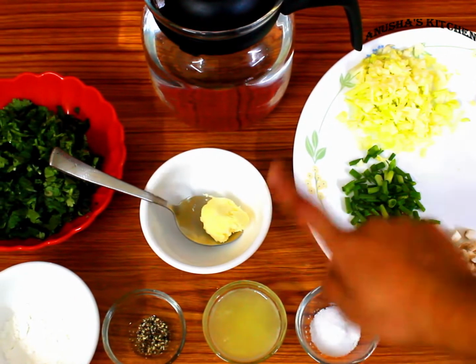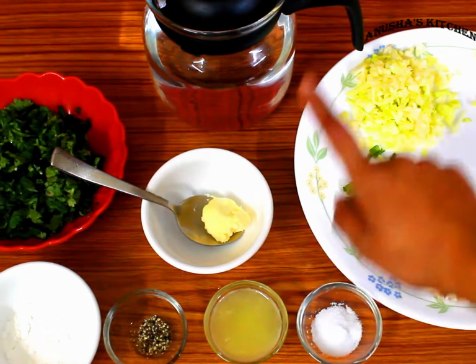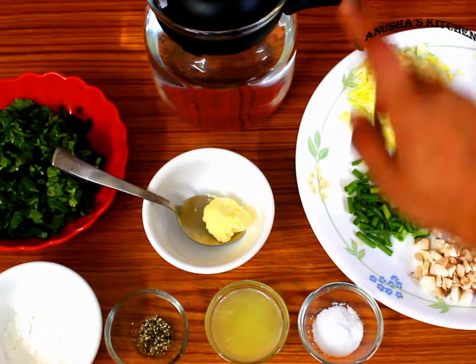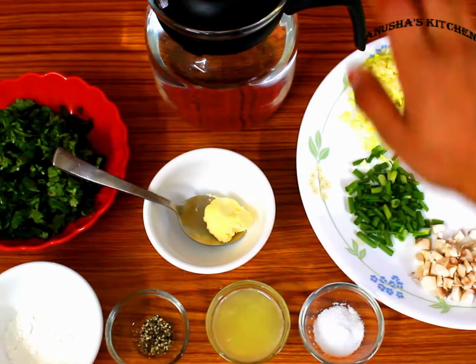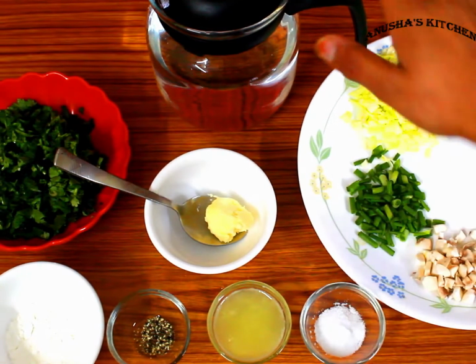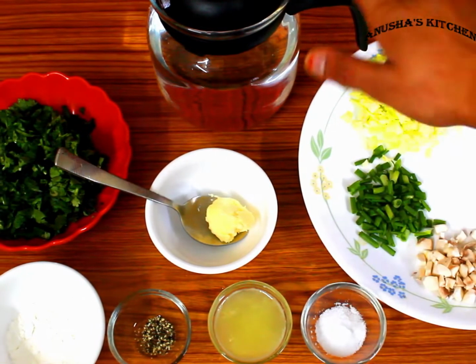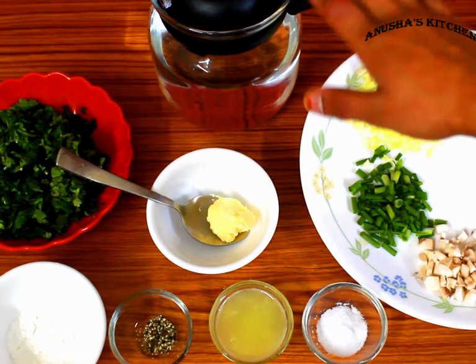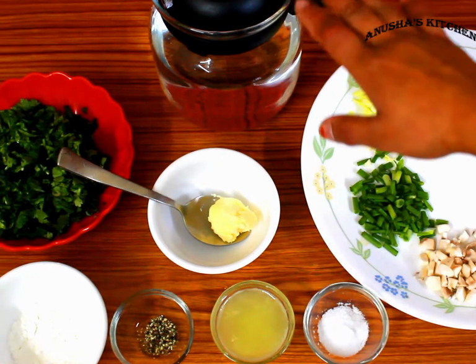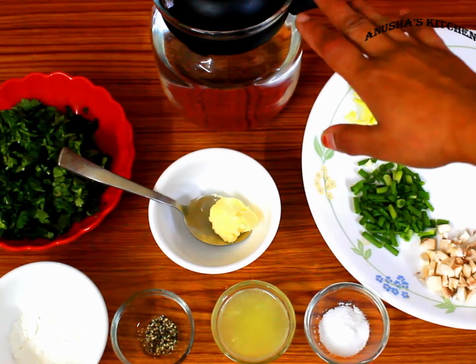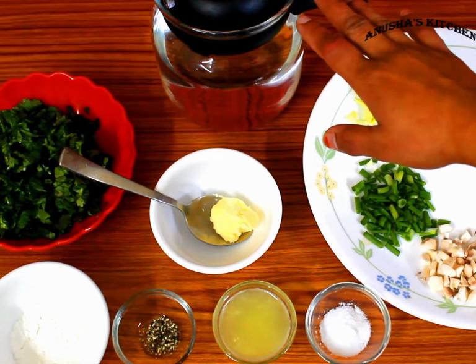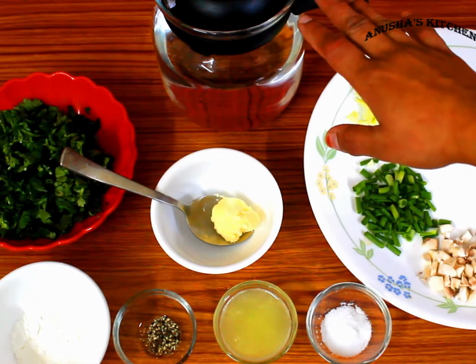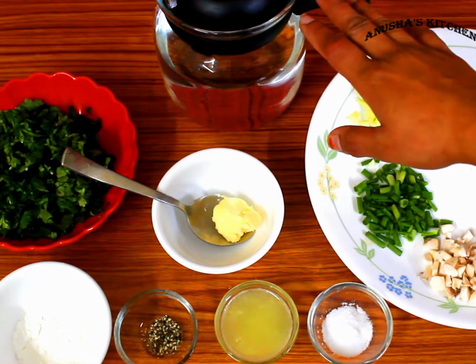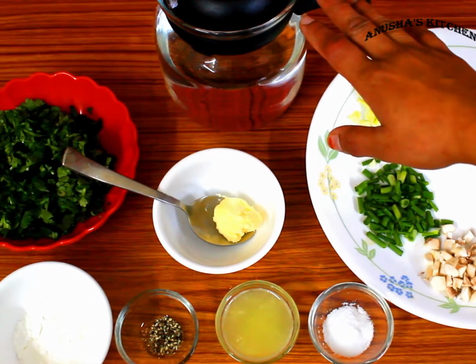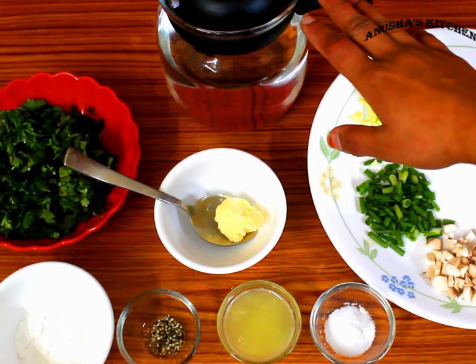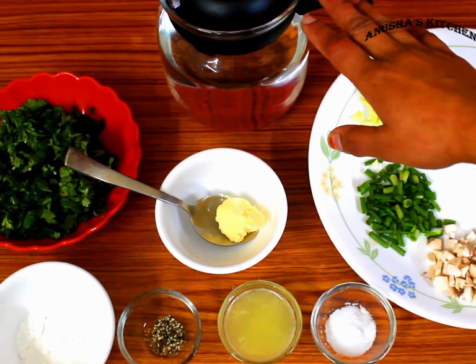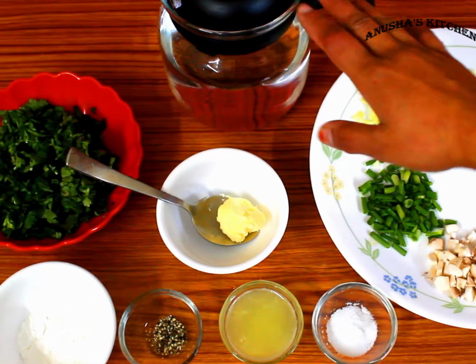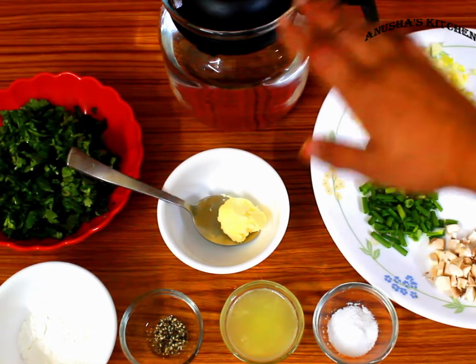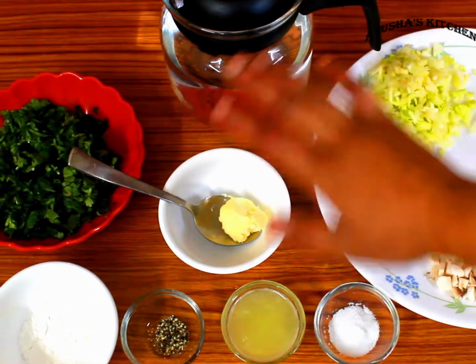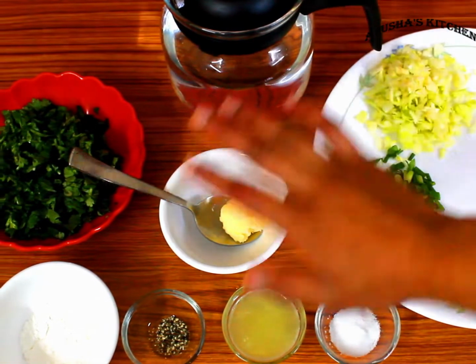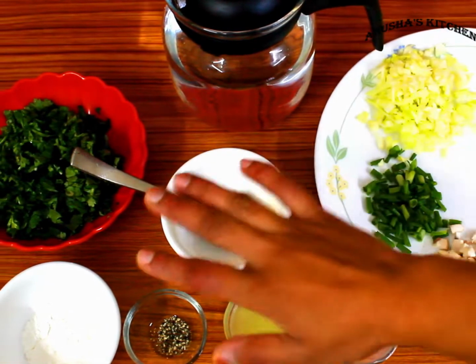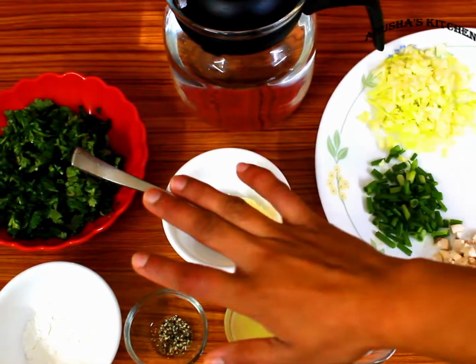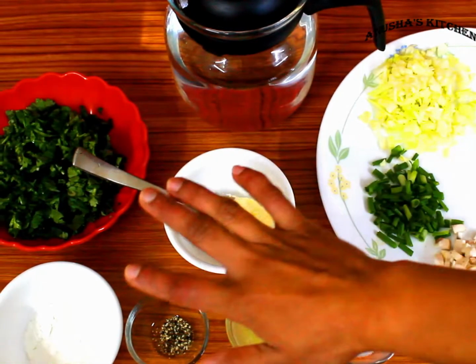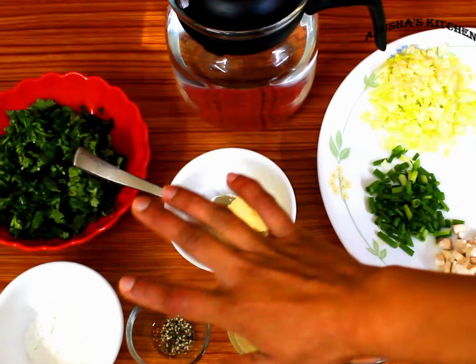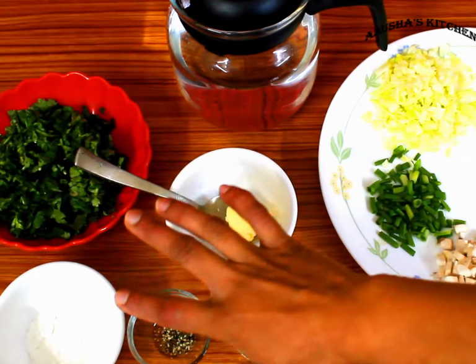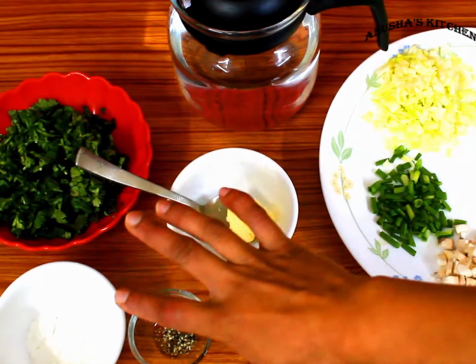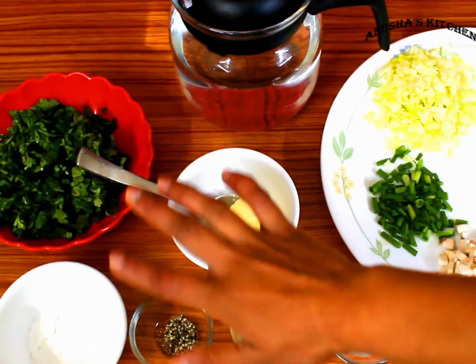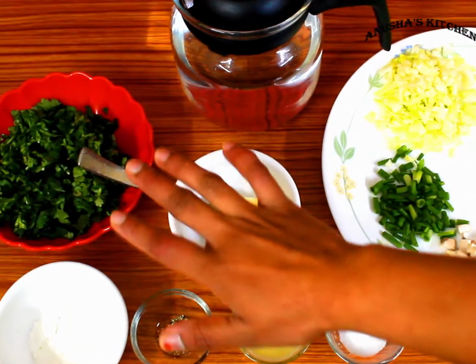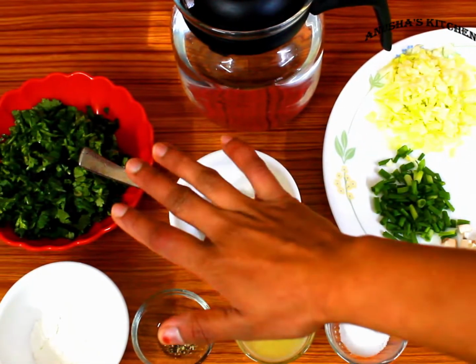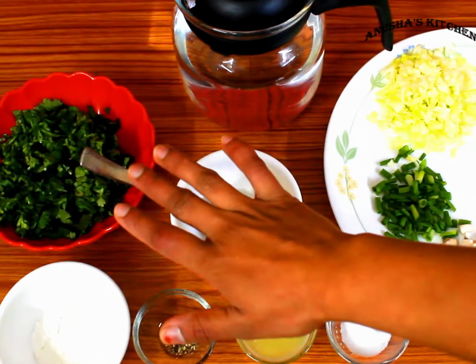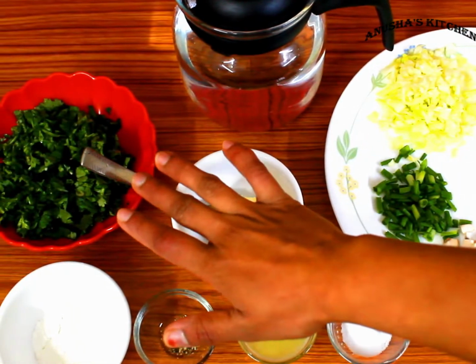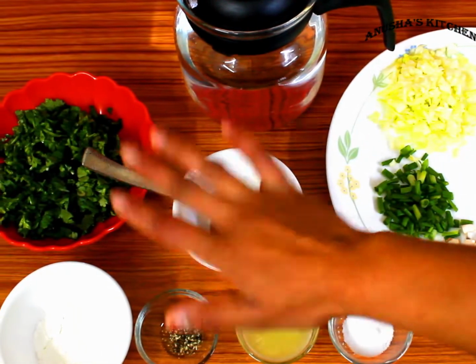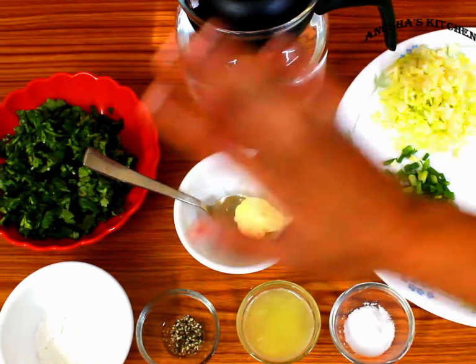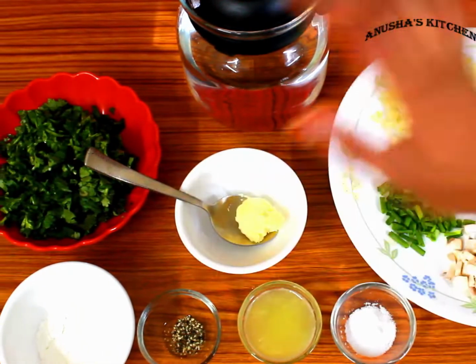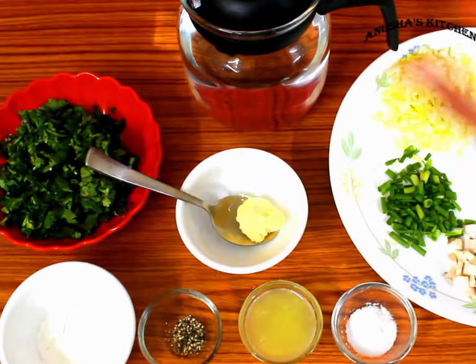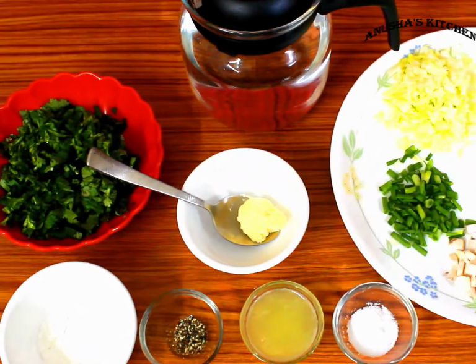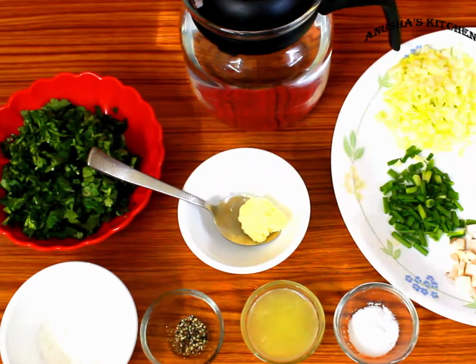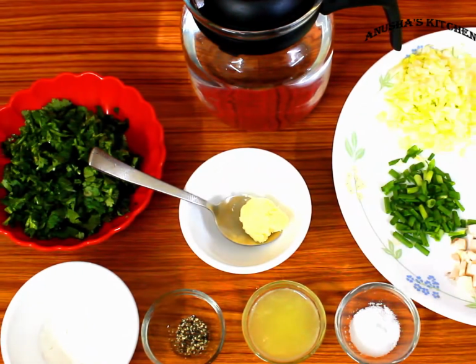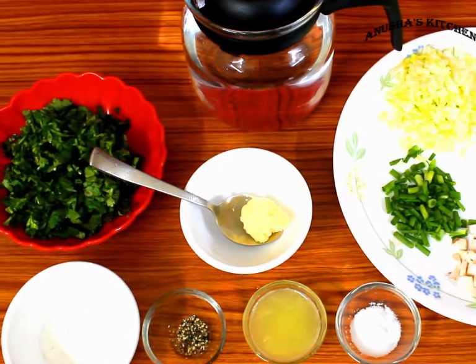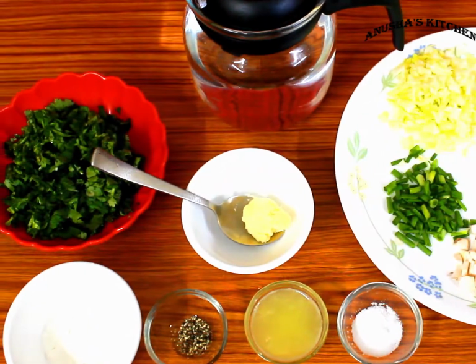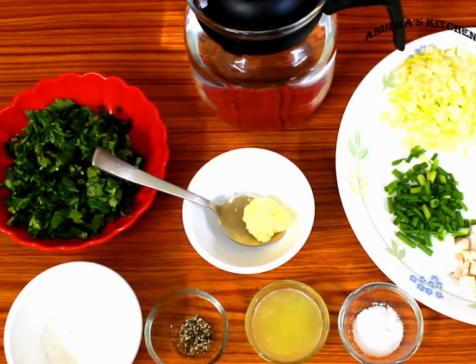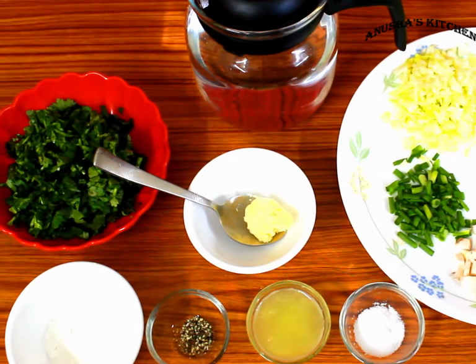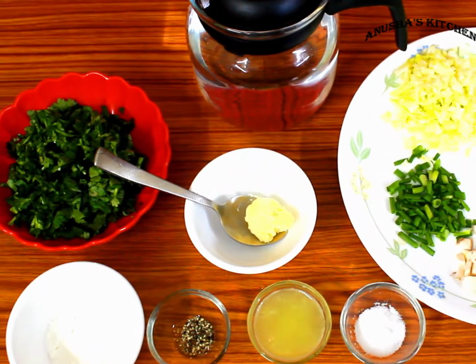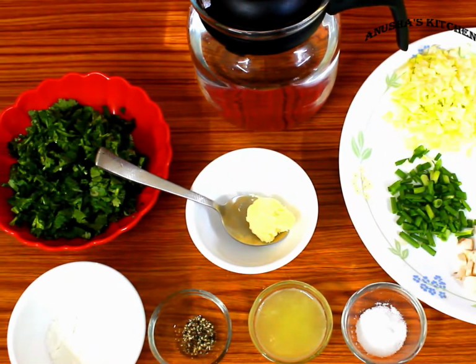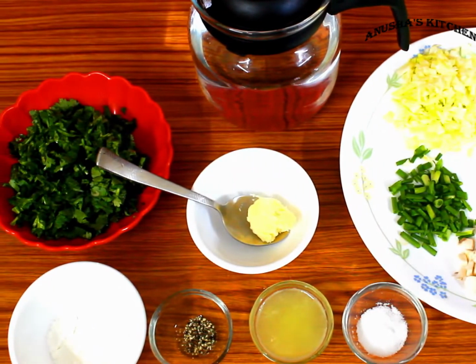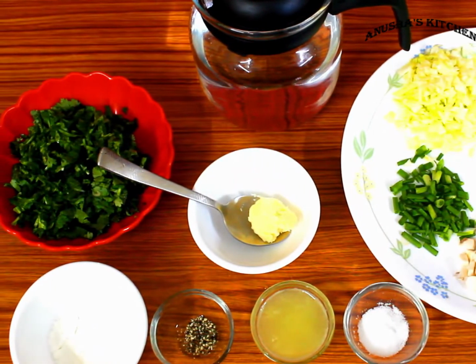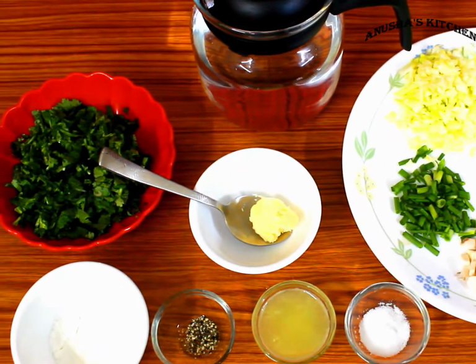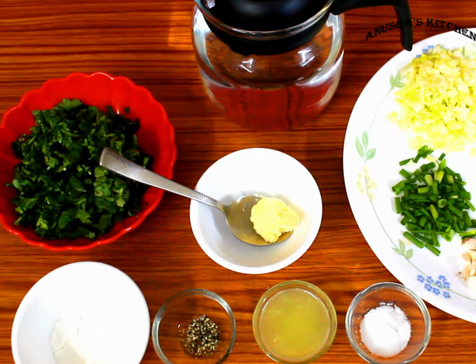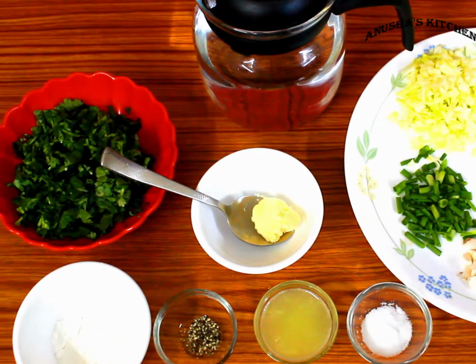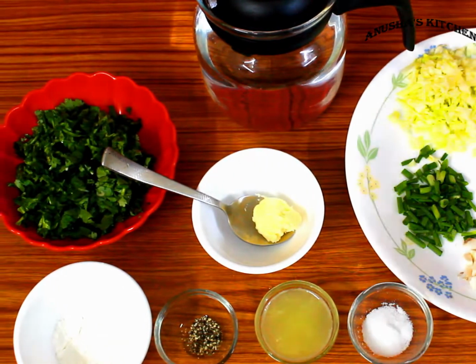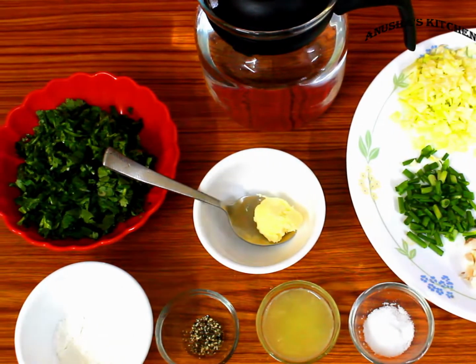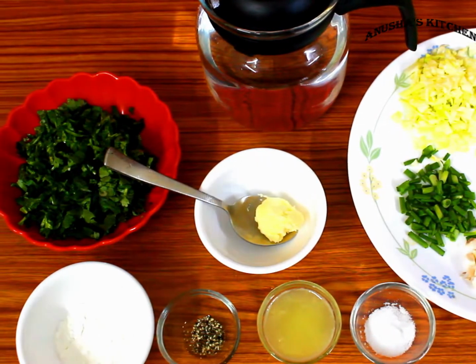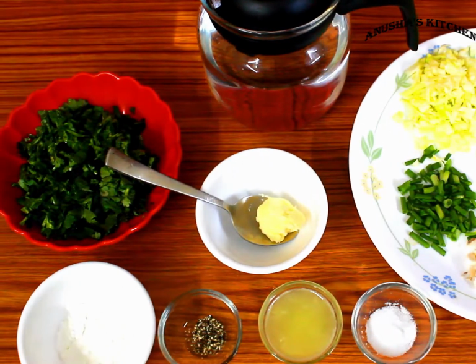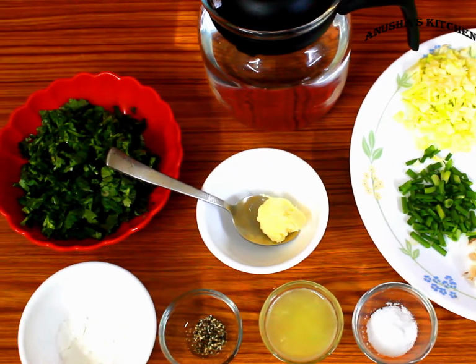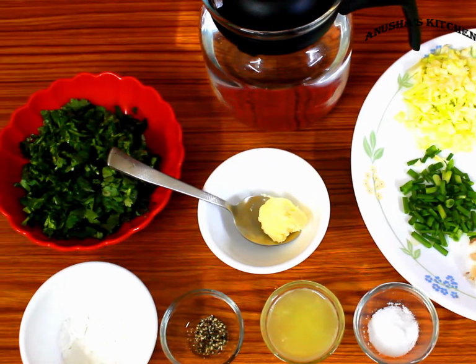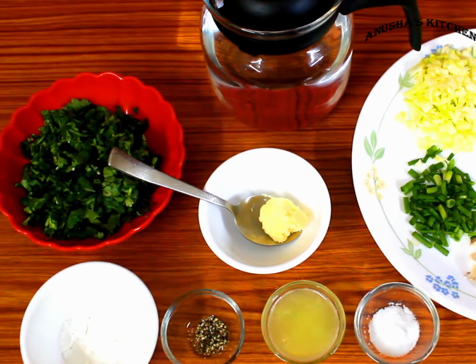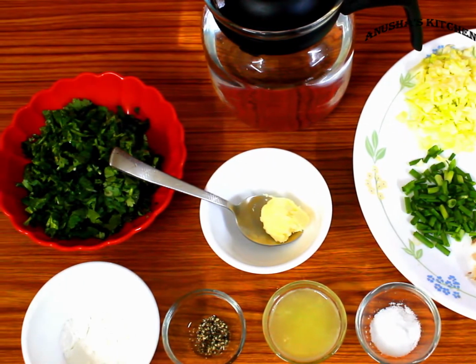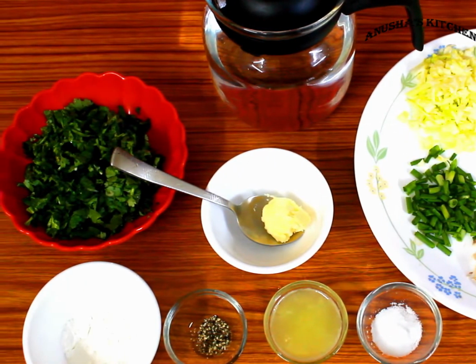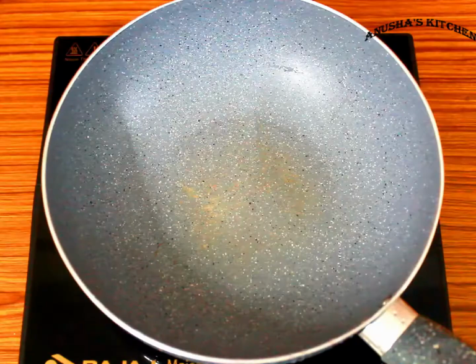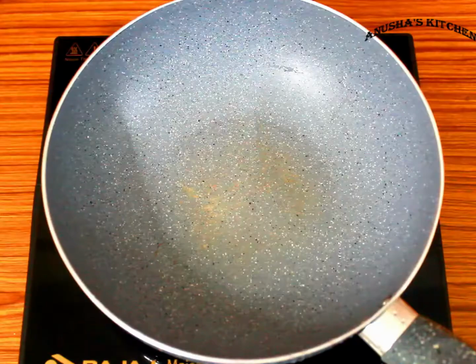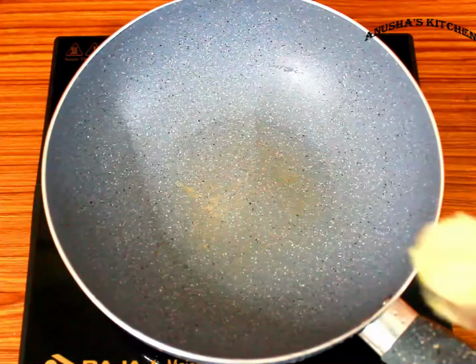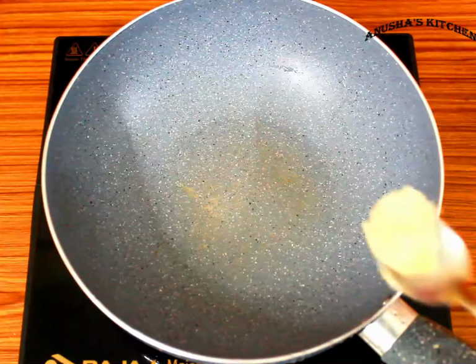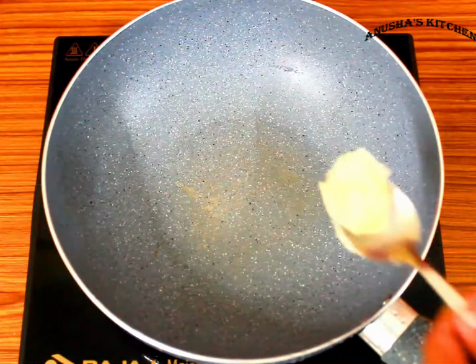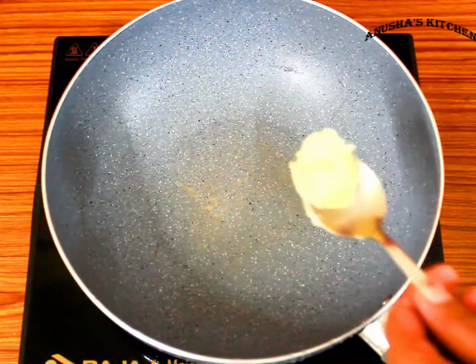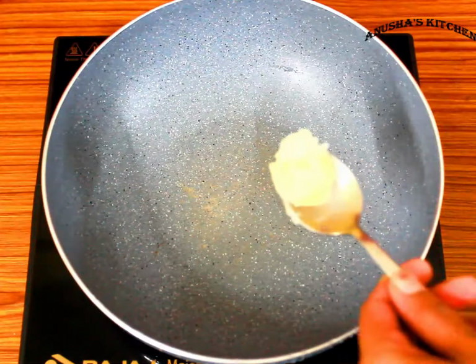We will also add salt, lemon juice, black pepper, butter, coriander leaves, corn flour and water.